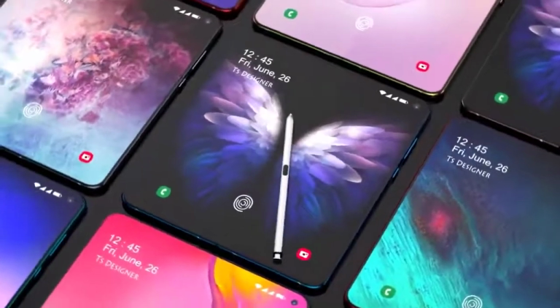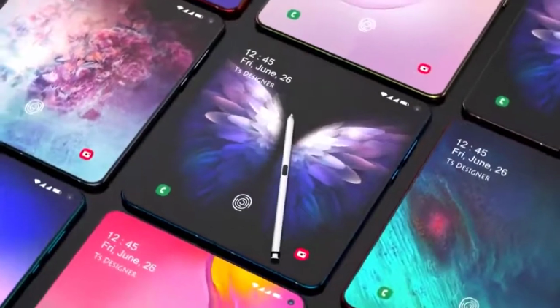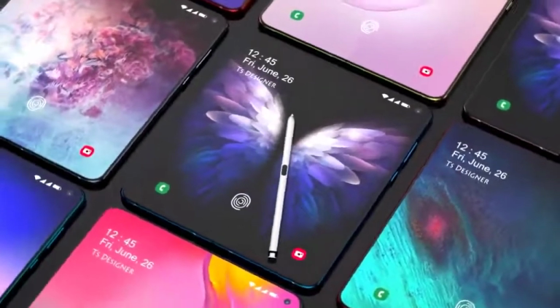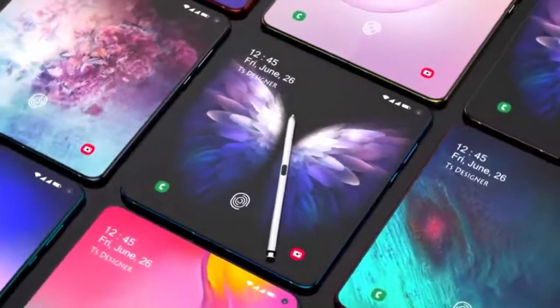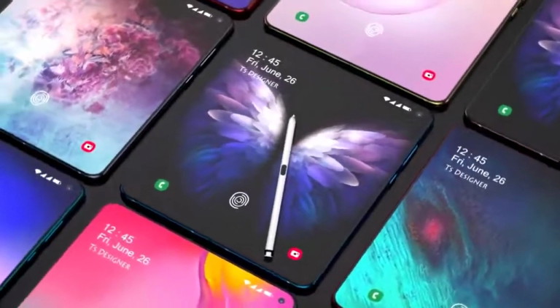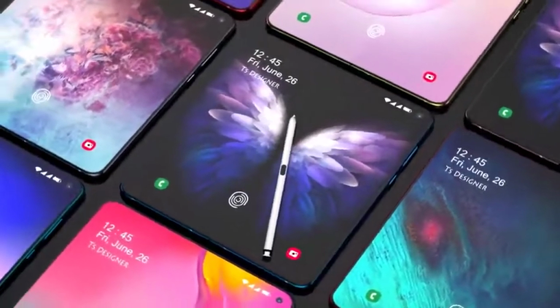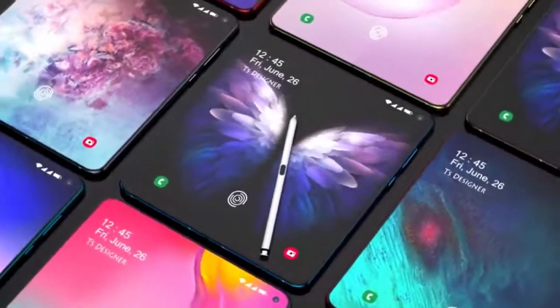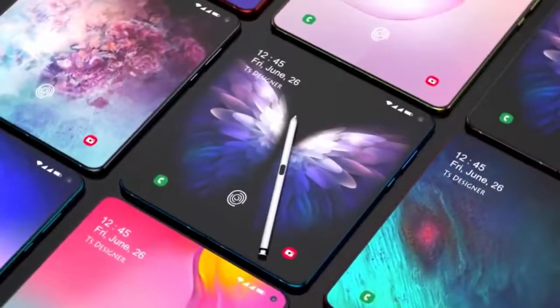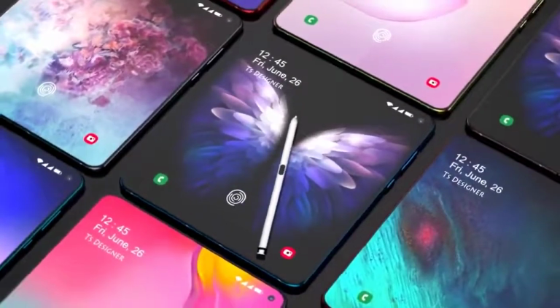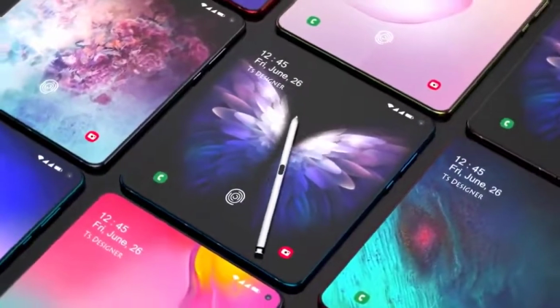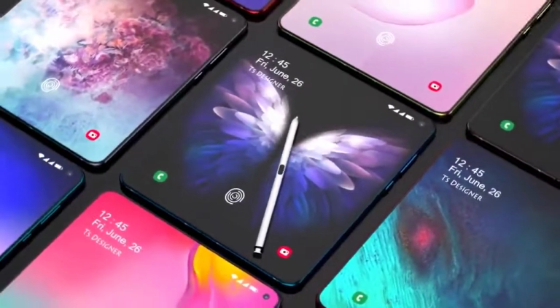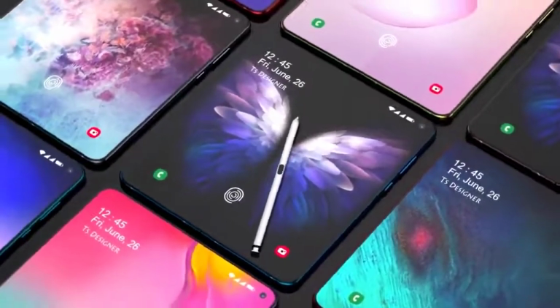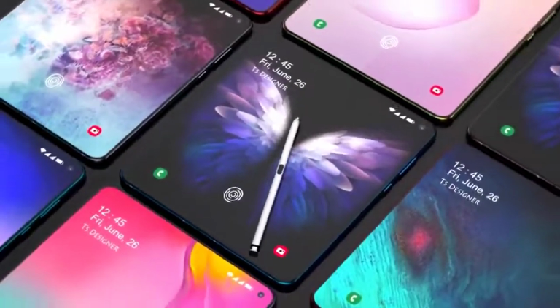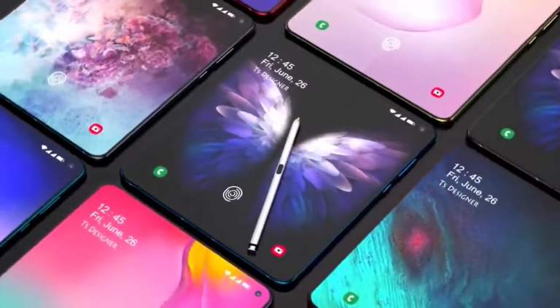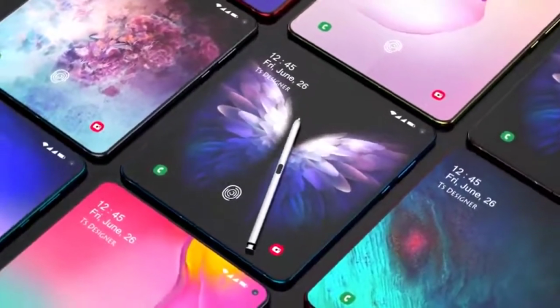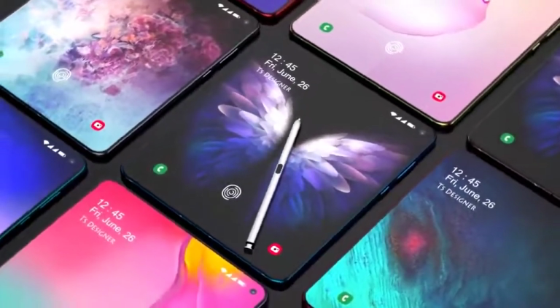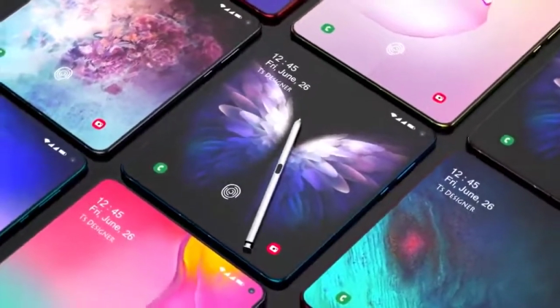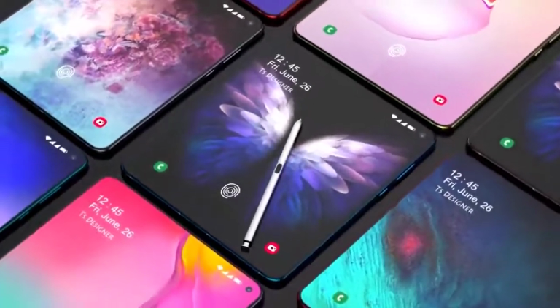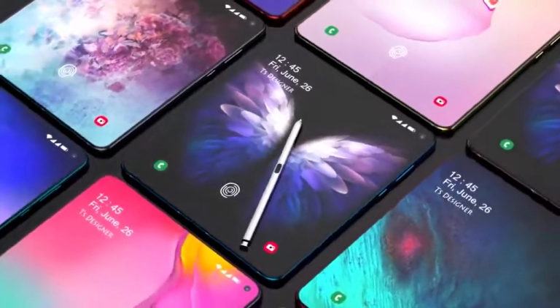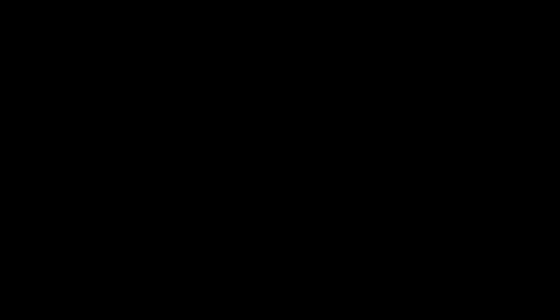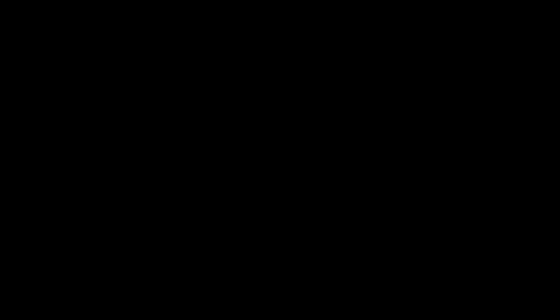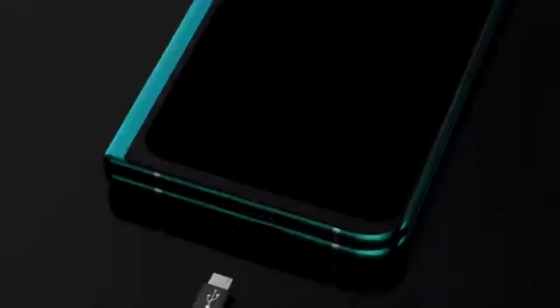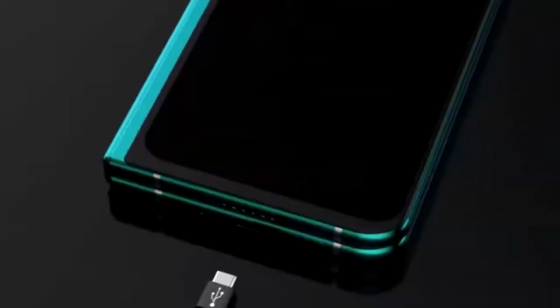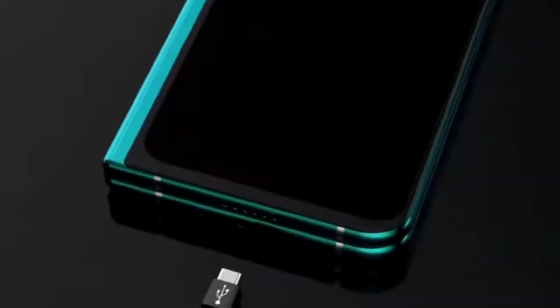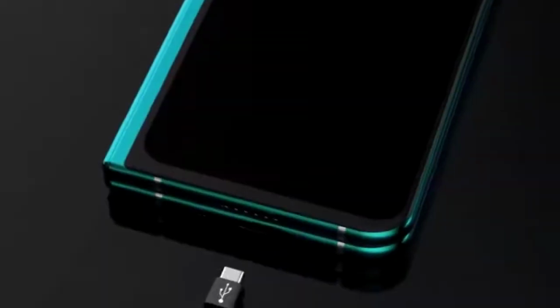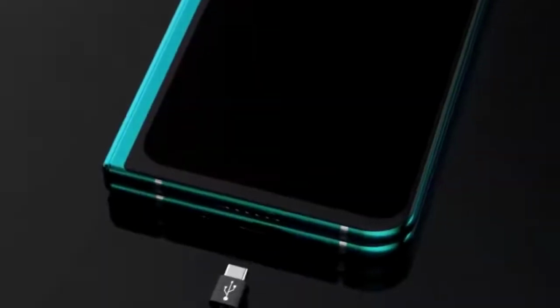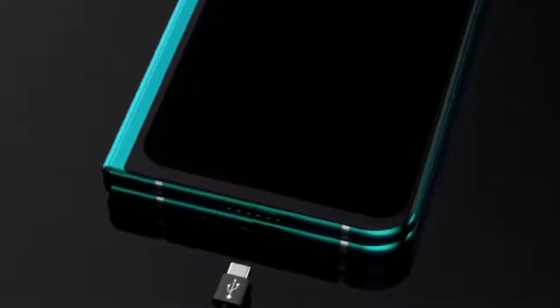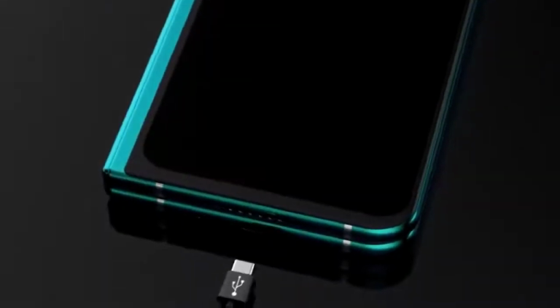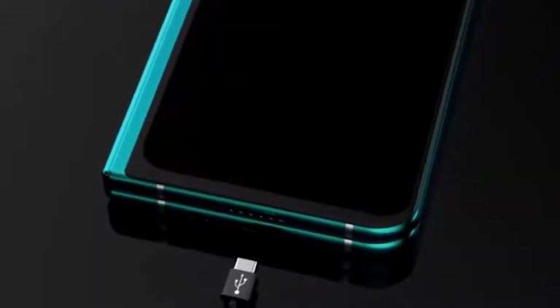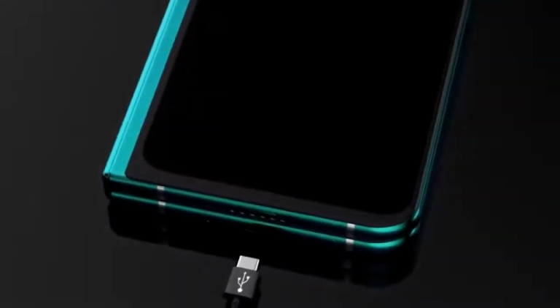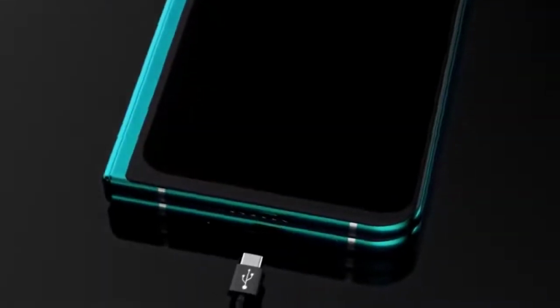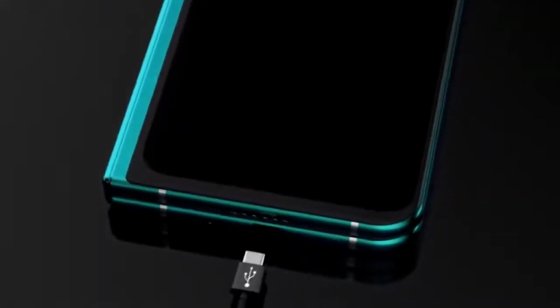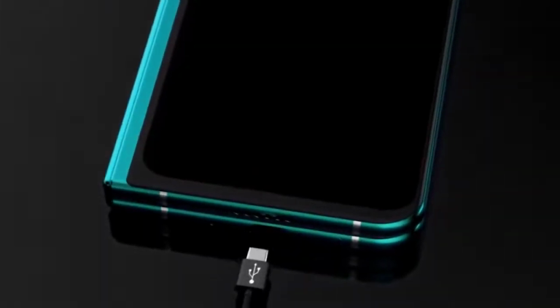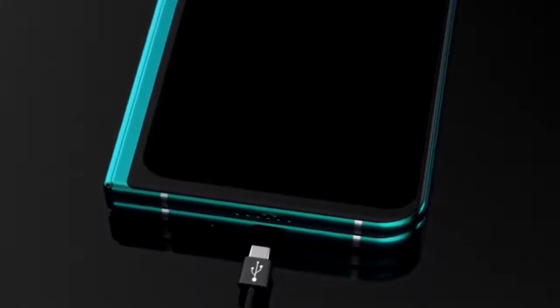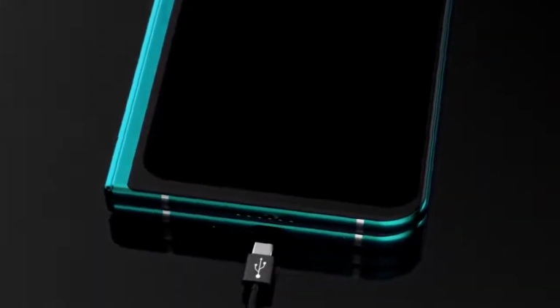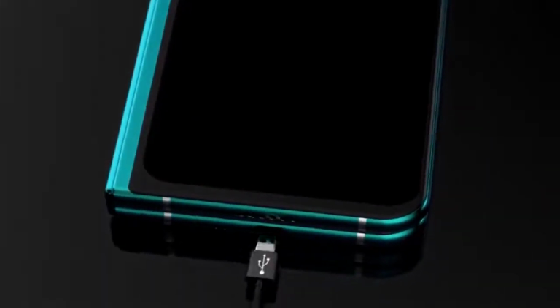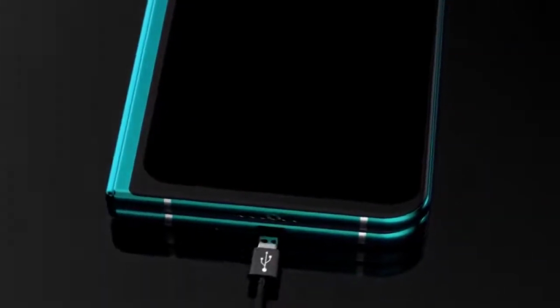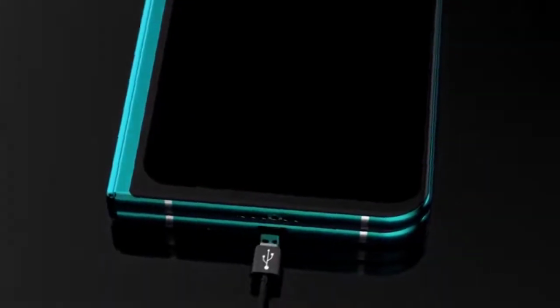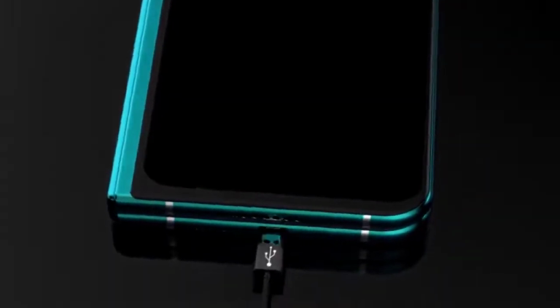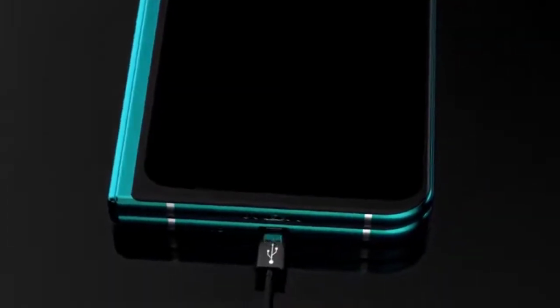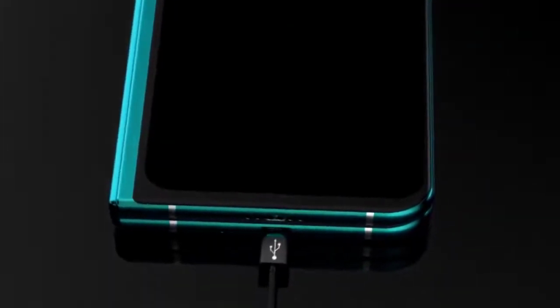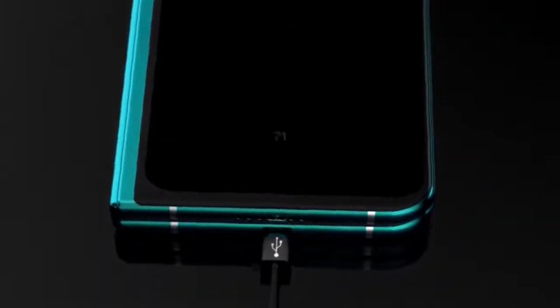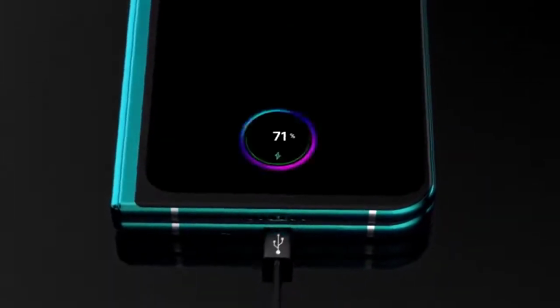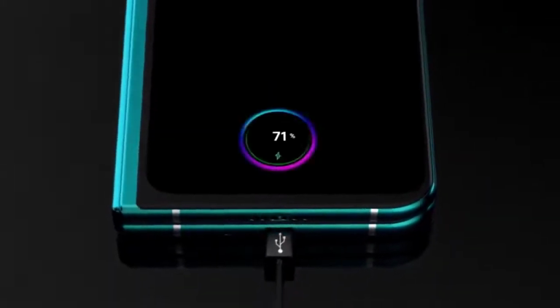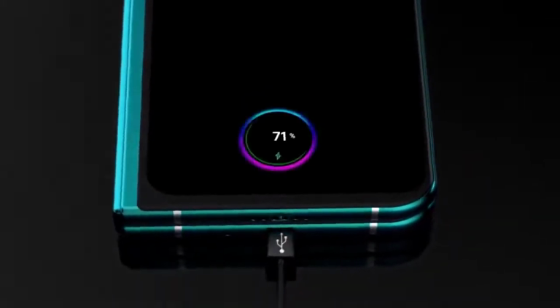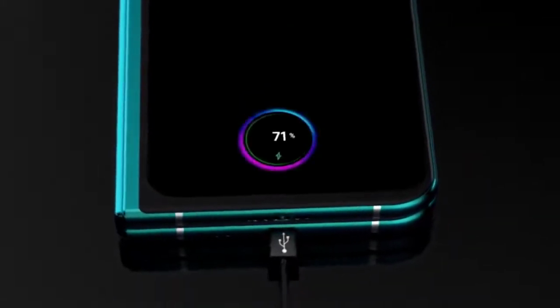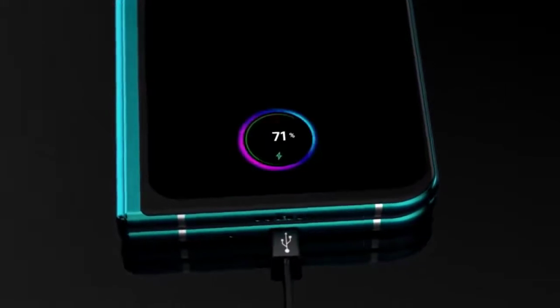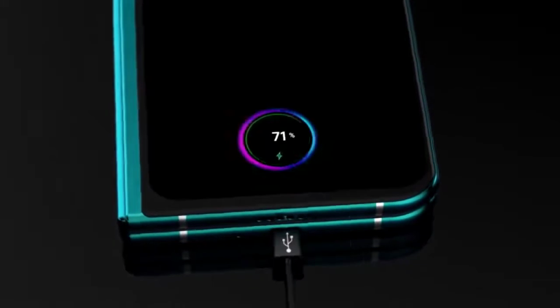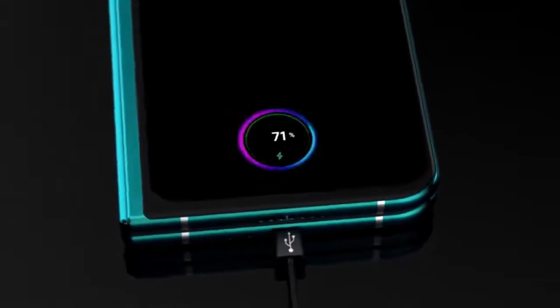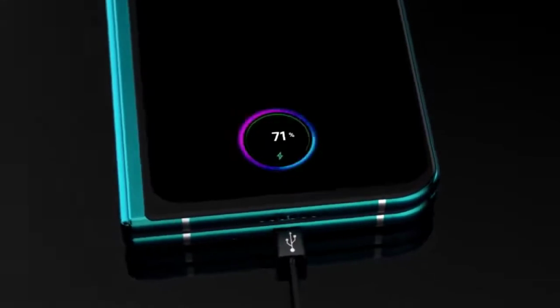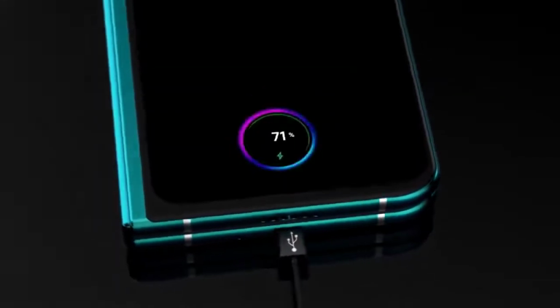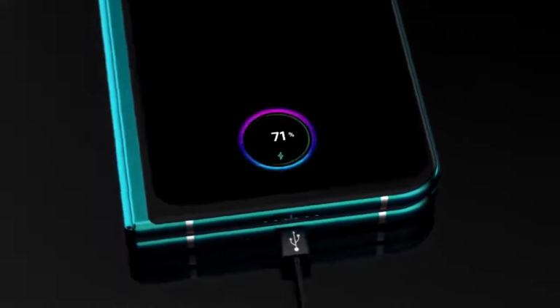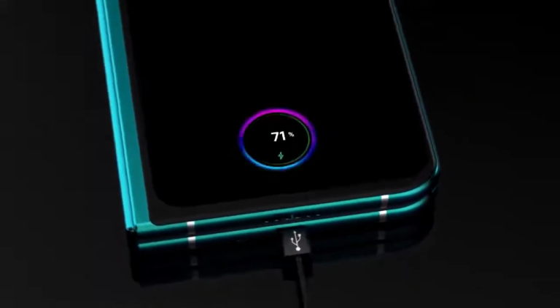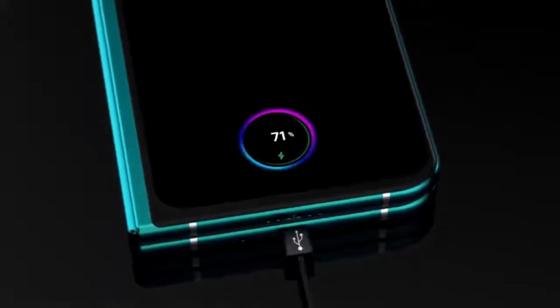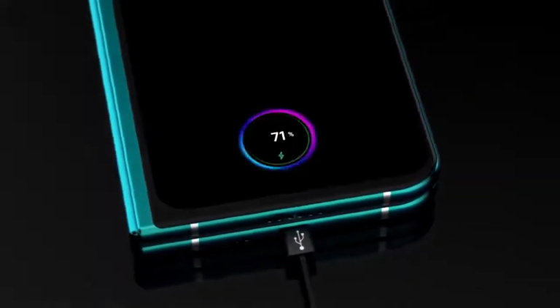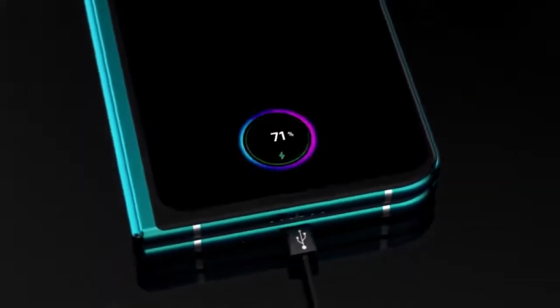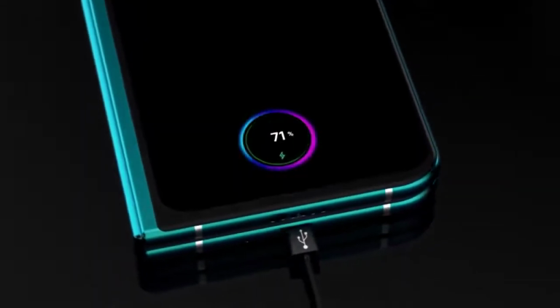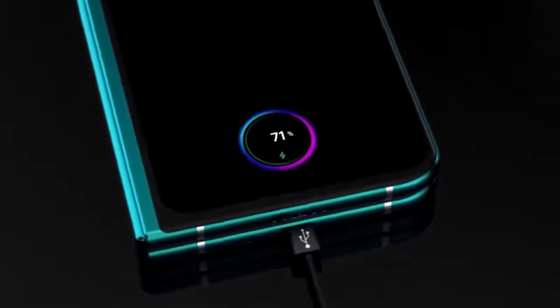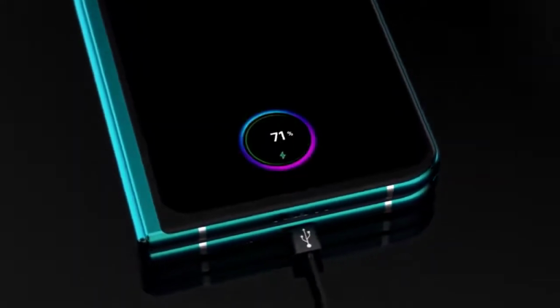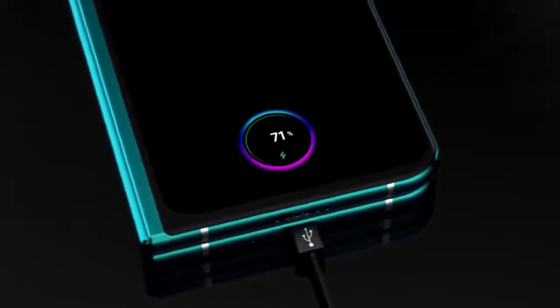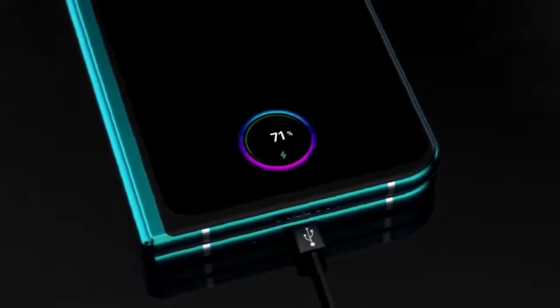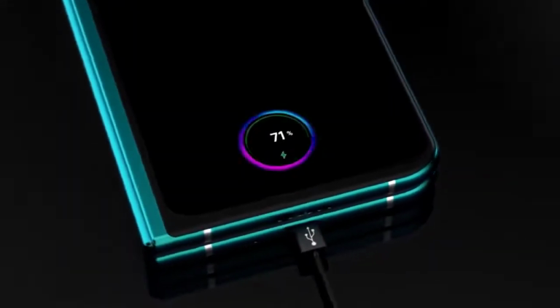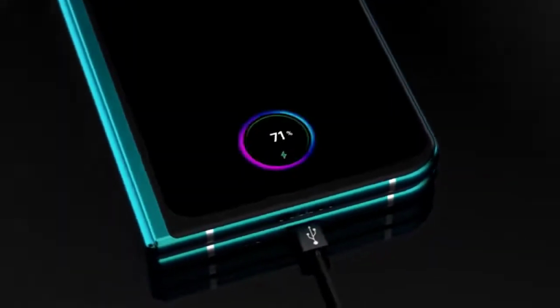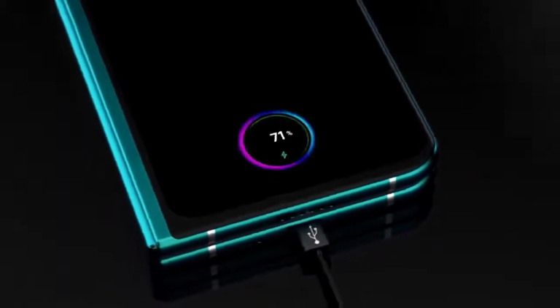Let's start with the Samsung Galaxy Fold 2 leaks. Before jumping into specs, let's cover the Galaxy Fold 2 launch details, including the Galaxy Fold 2 price.